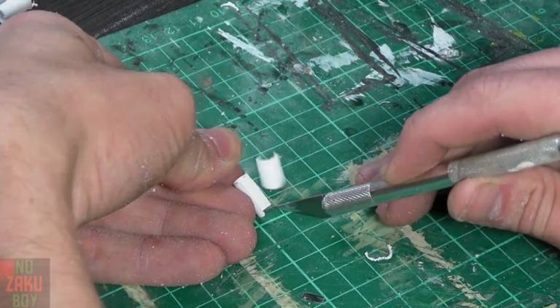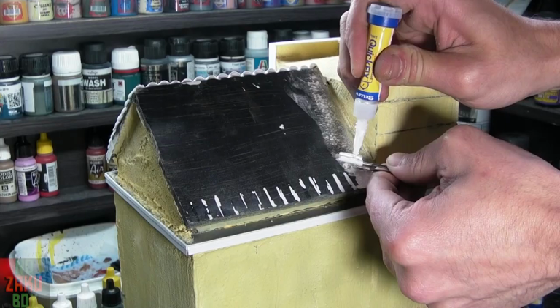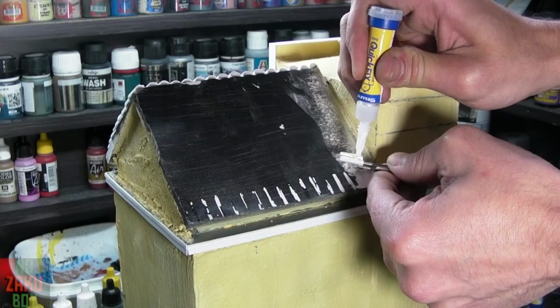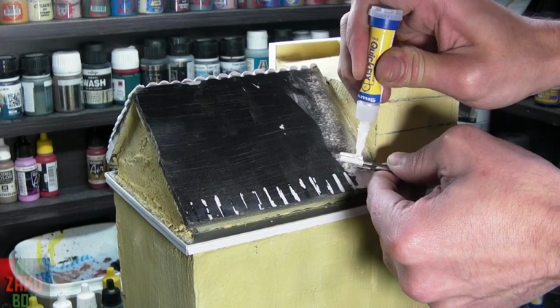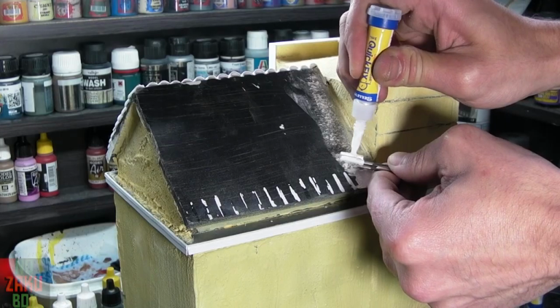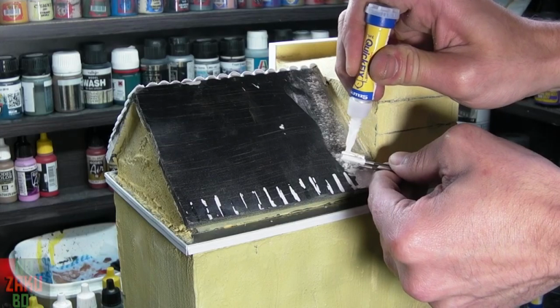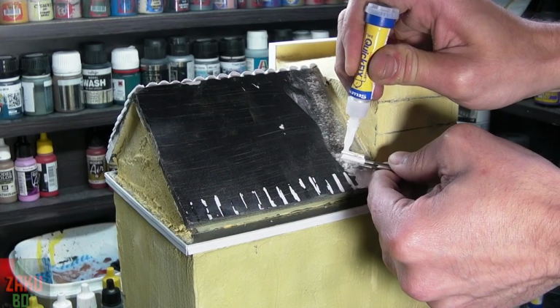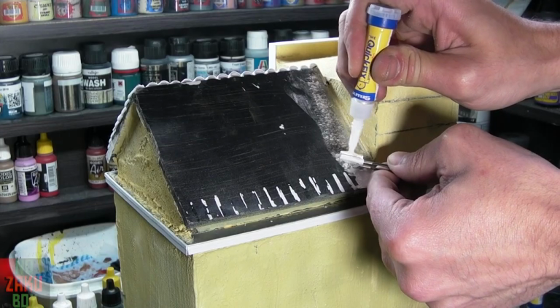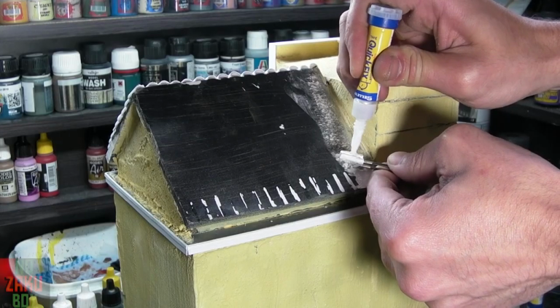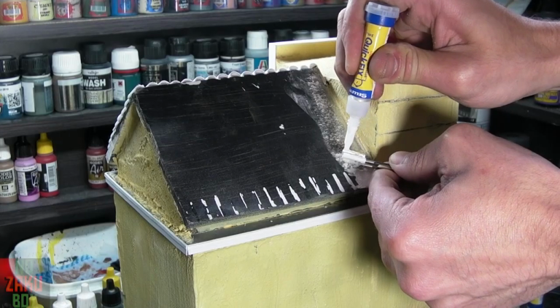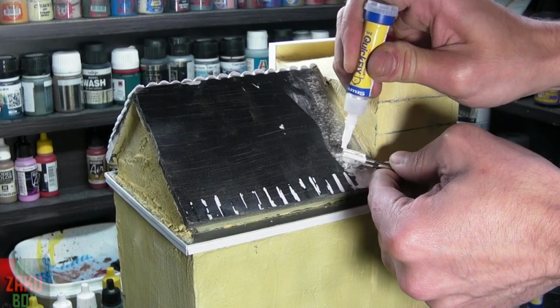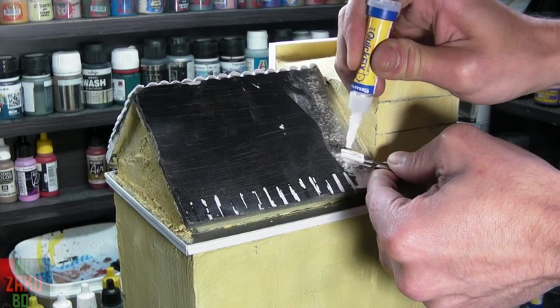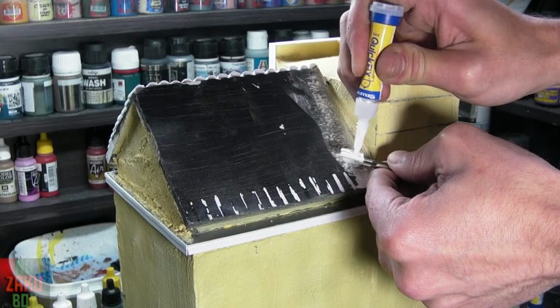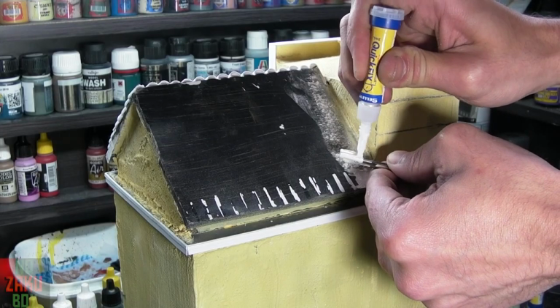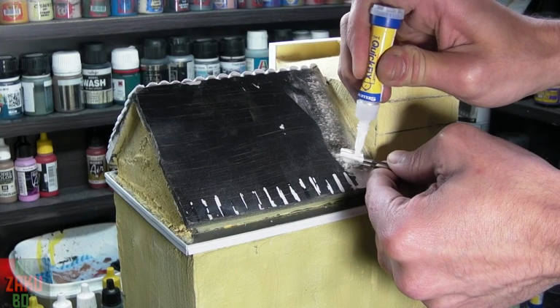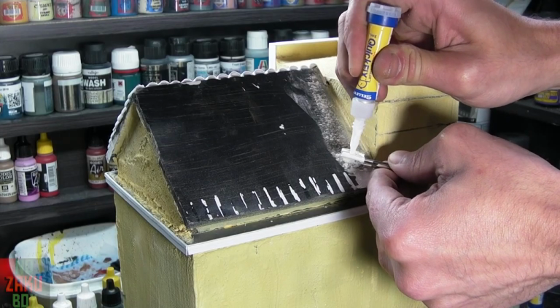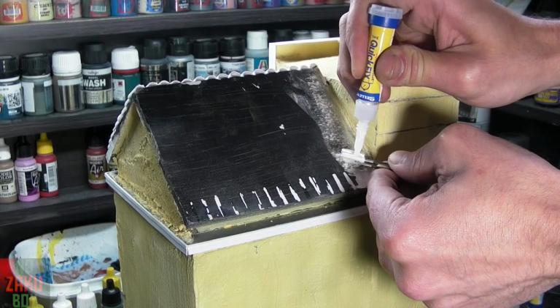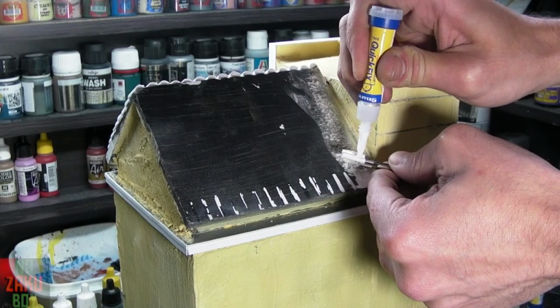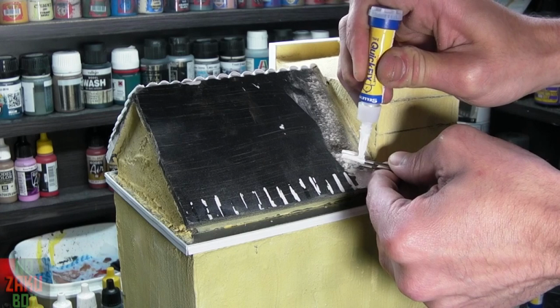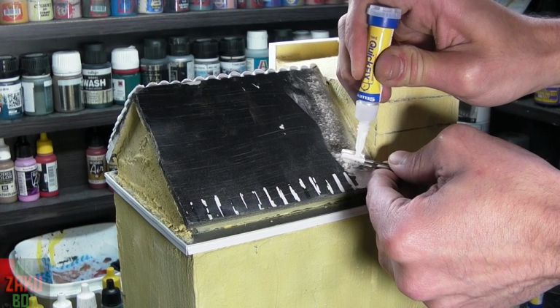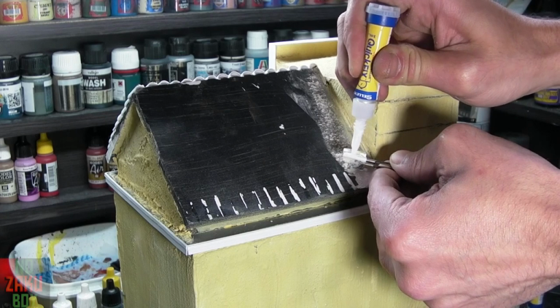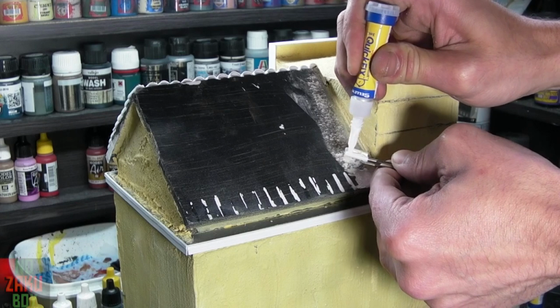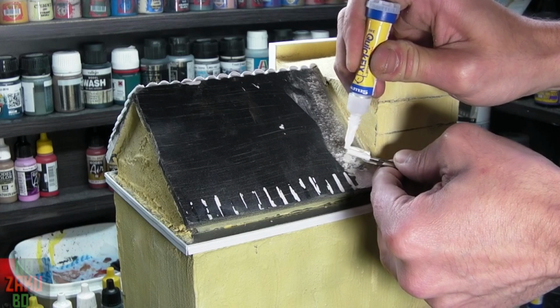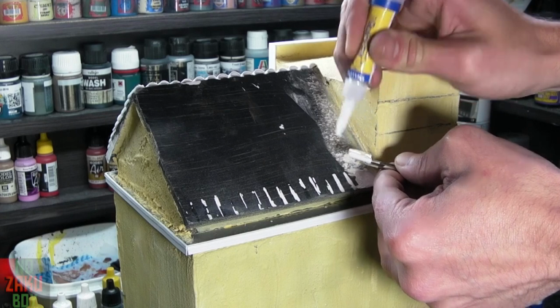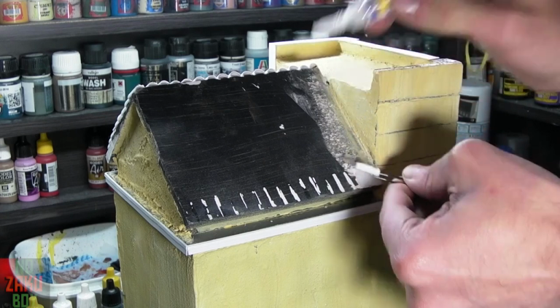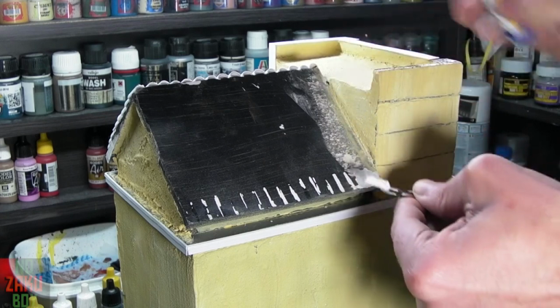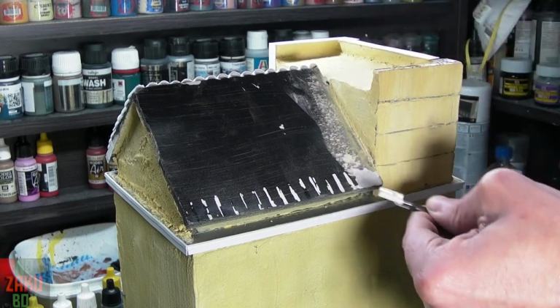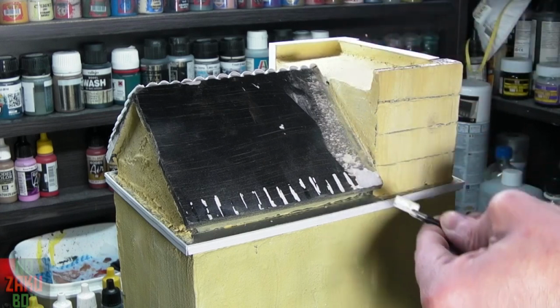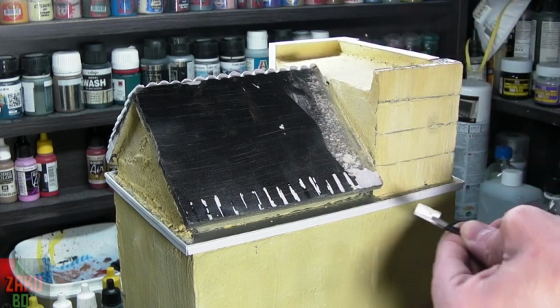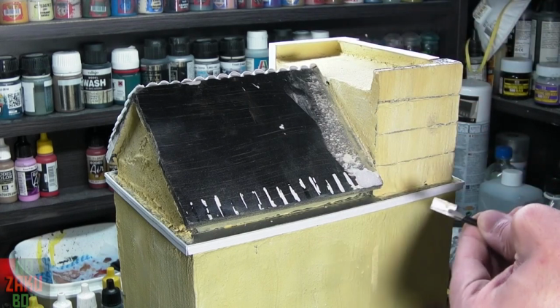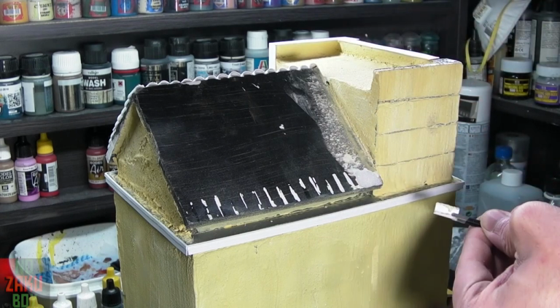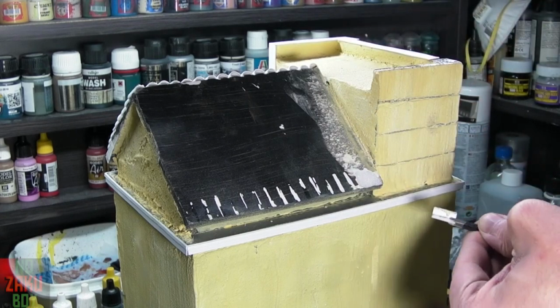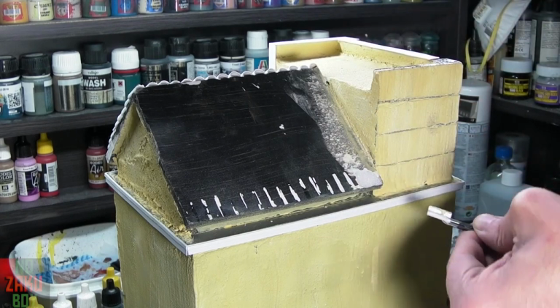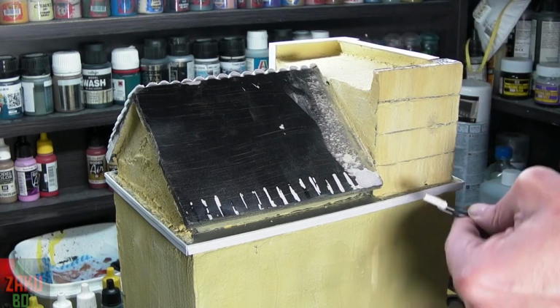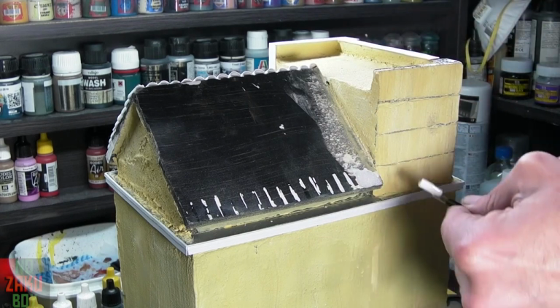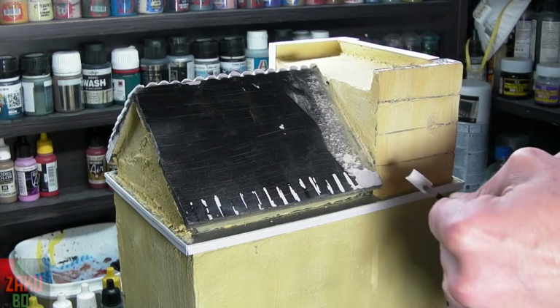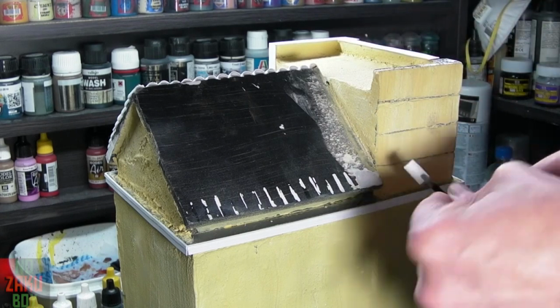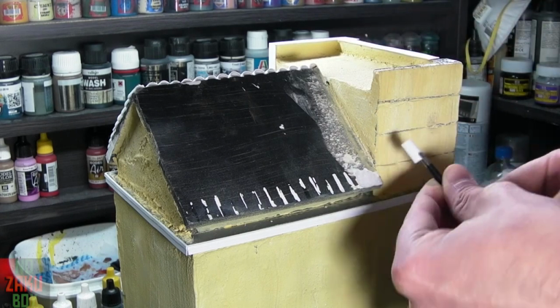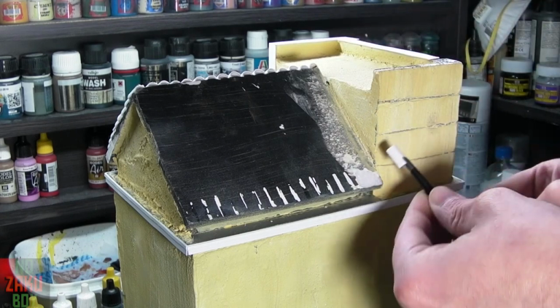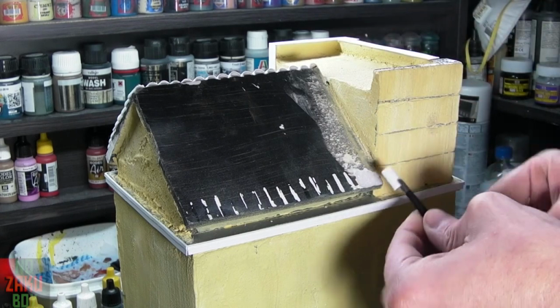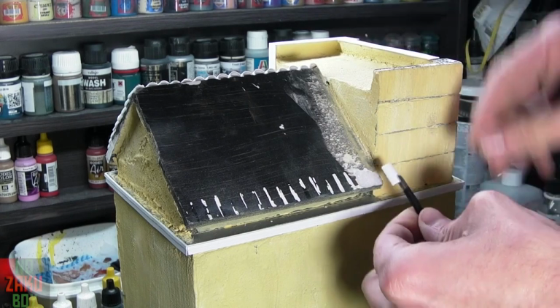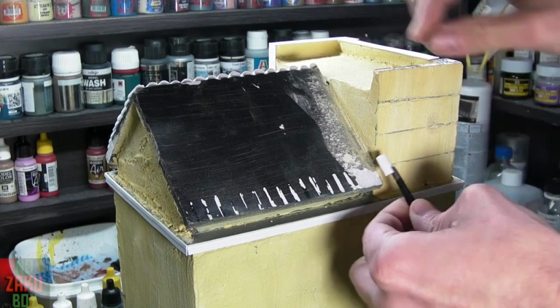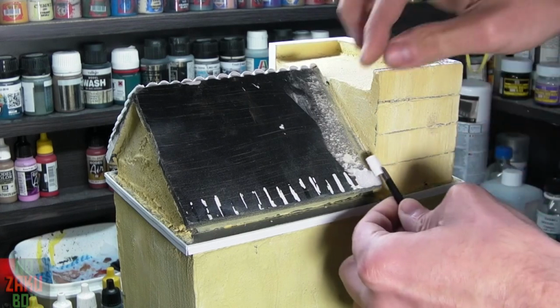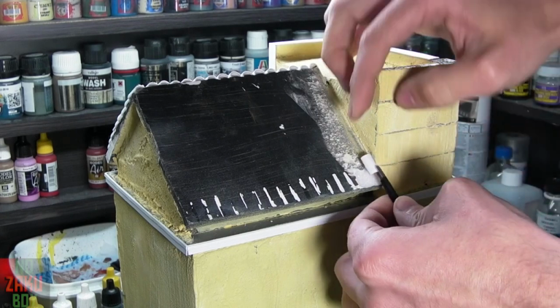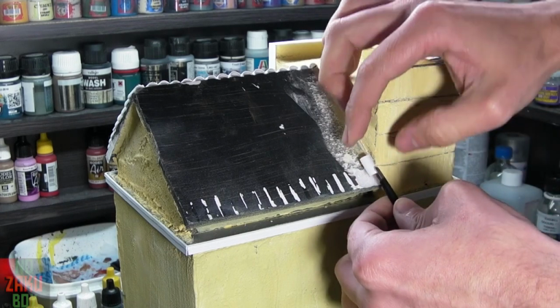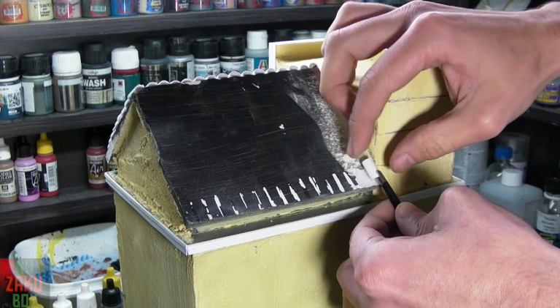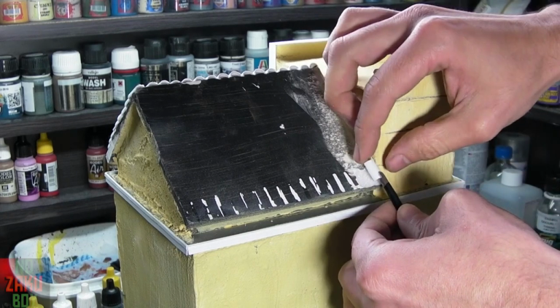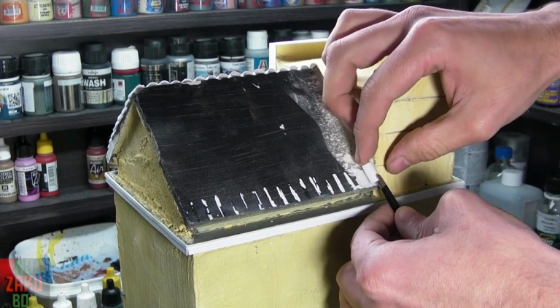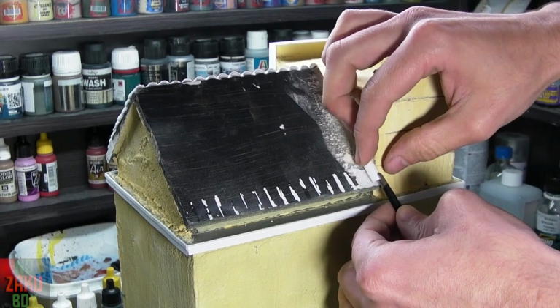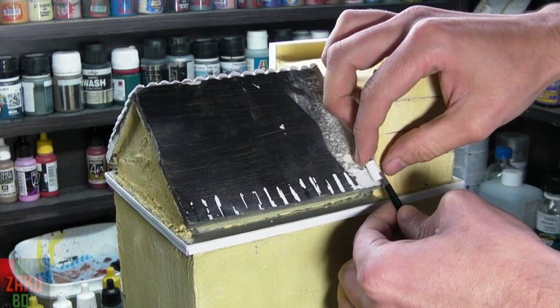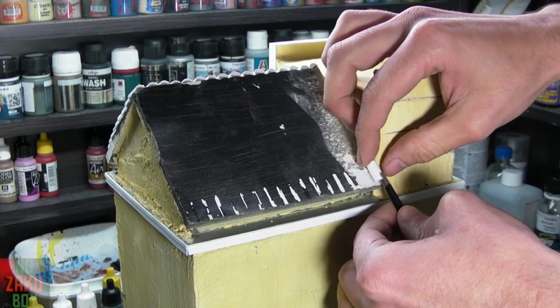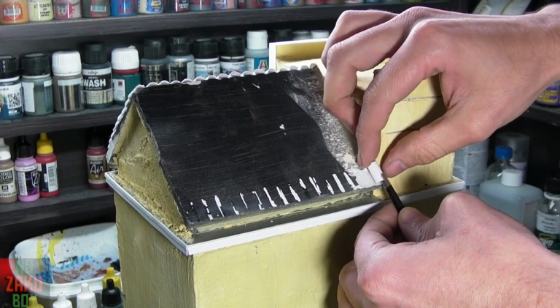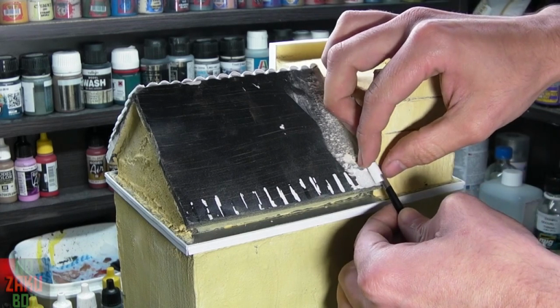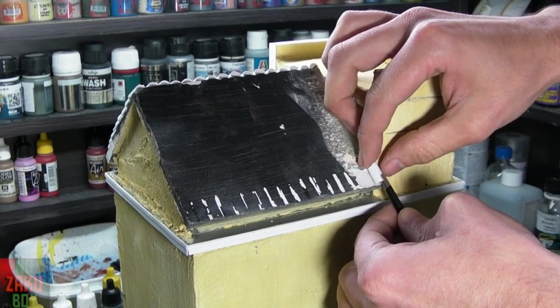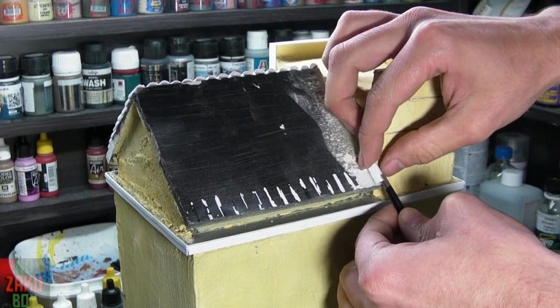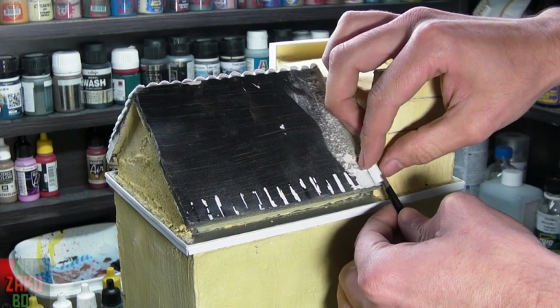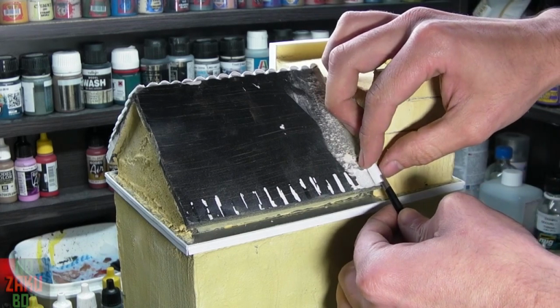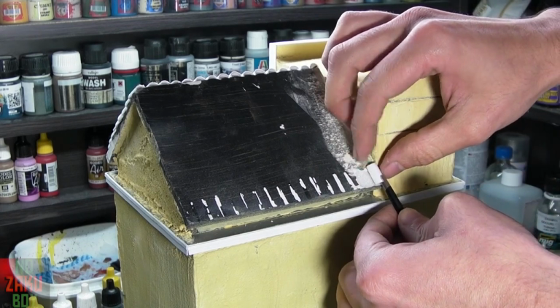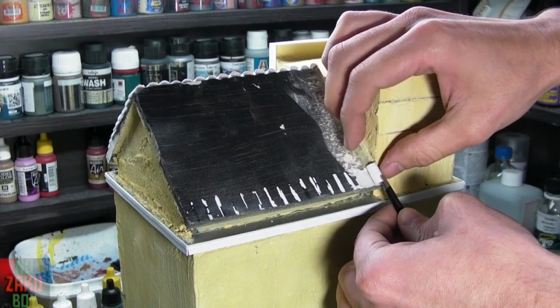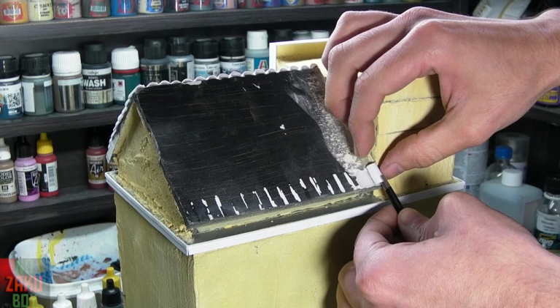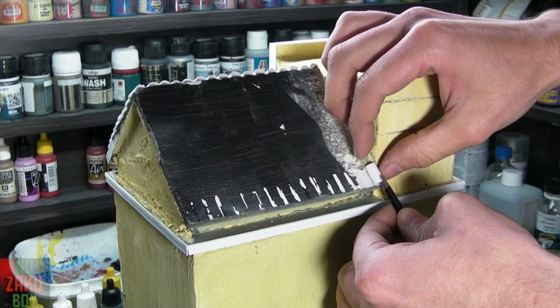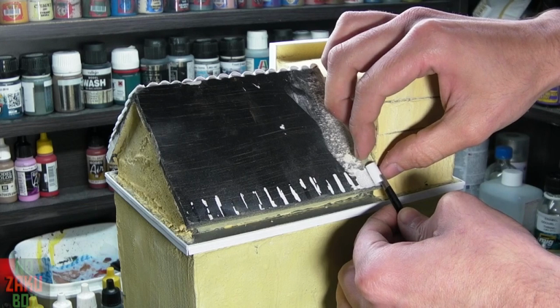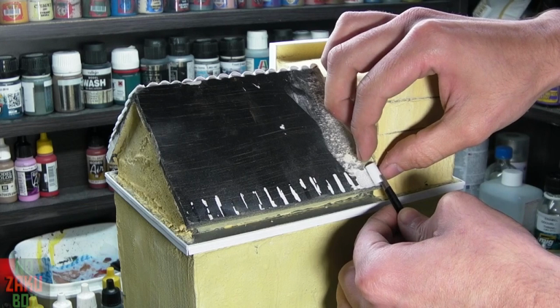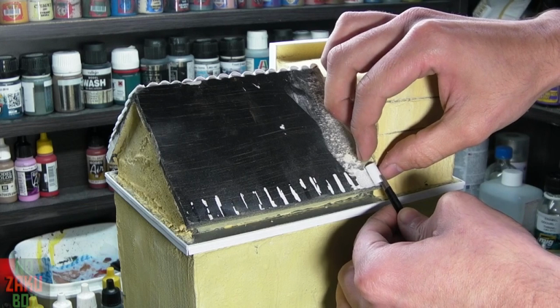With all our tiles cut we can begin to glue them onto the roof. Using super glue we lay our first tile and then run up the roof with overlapping tiles as we go.